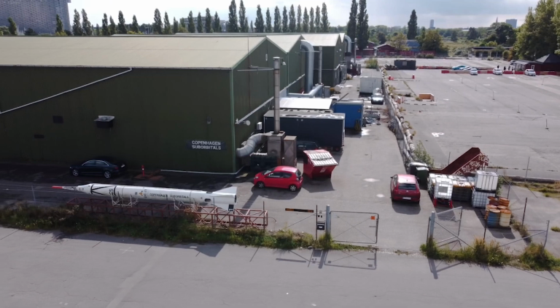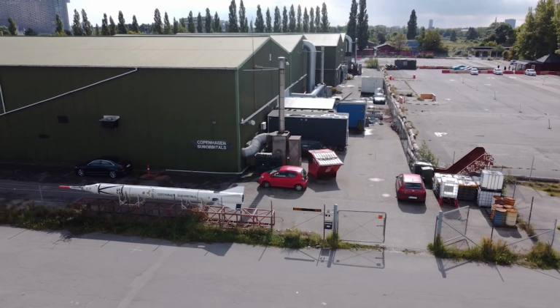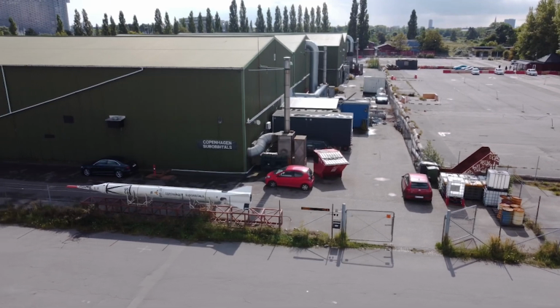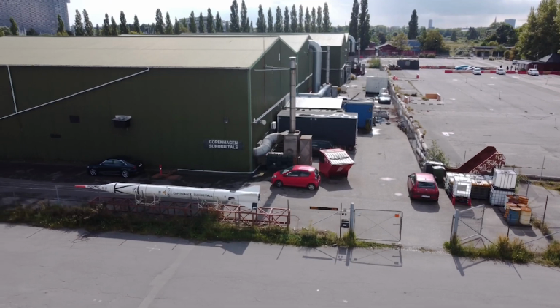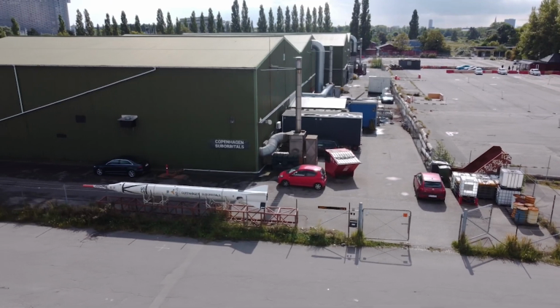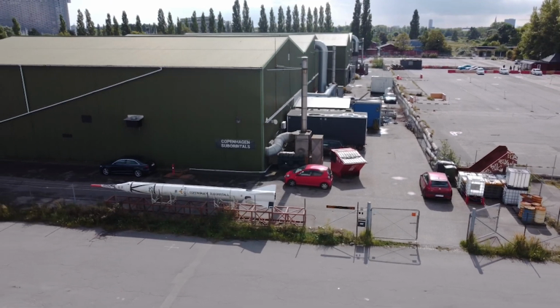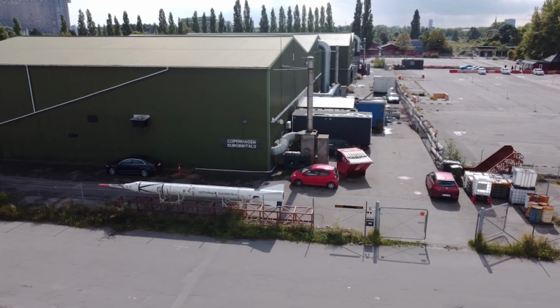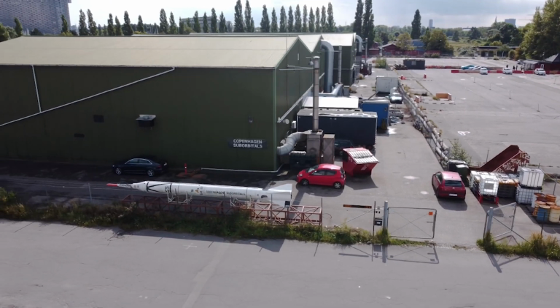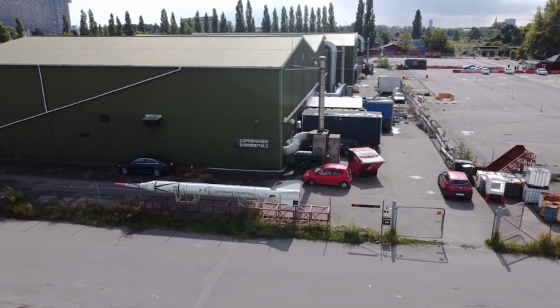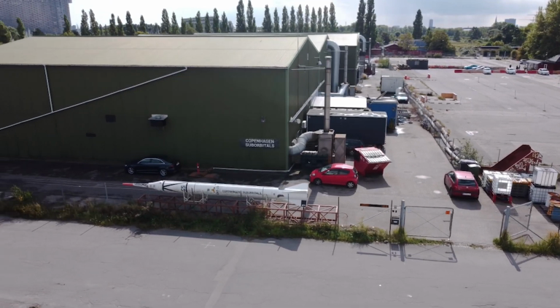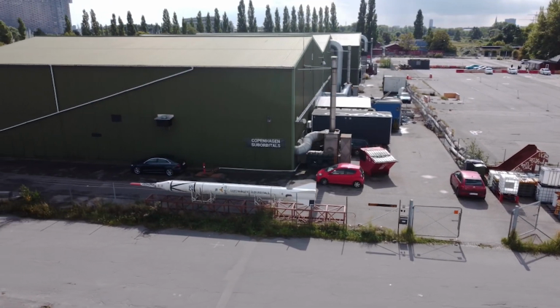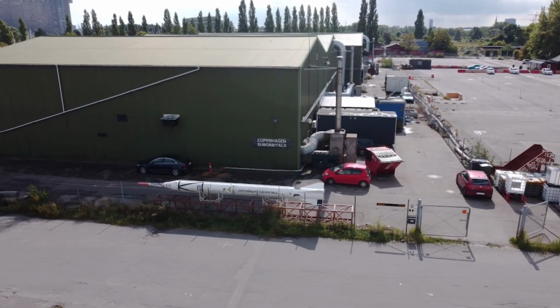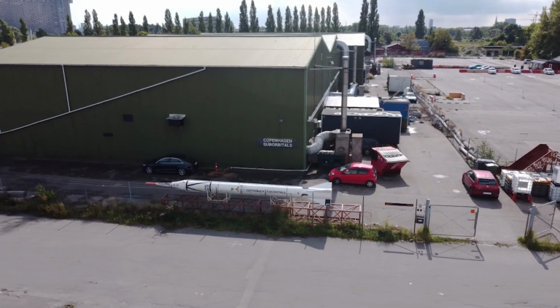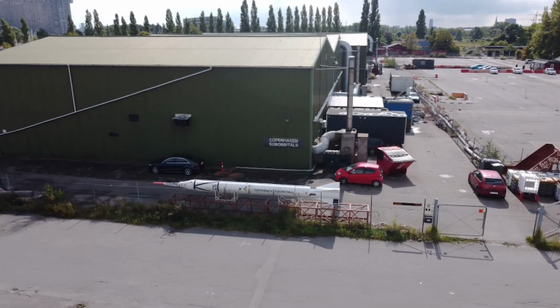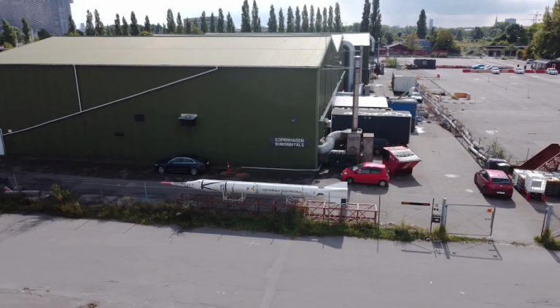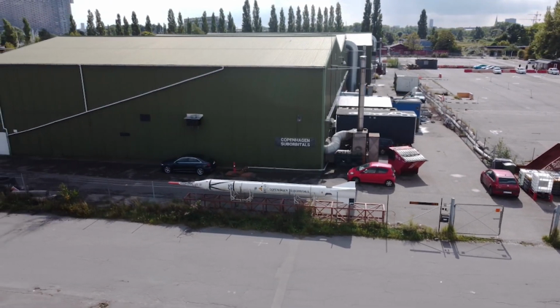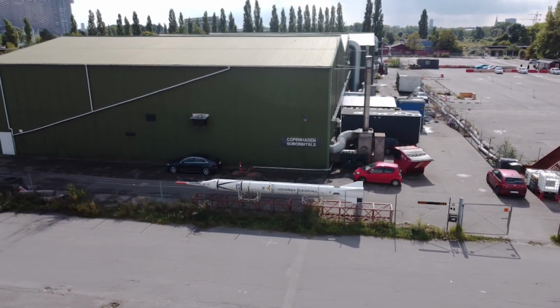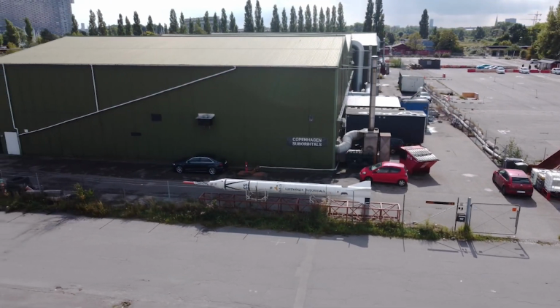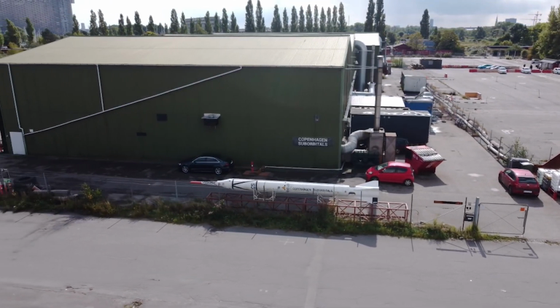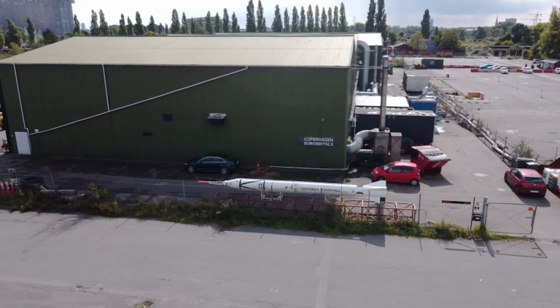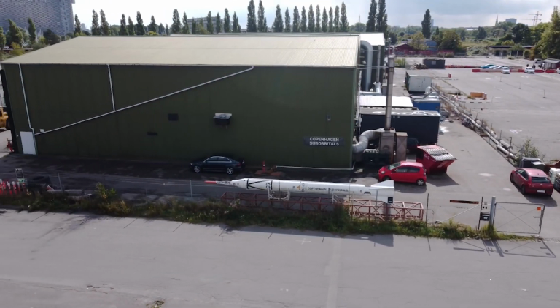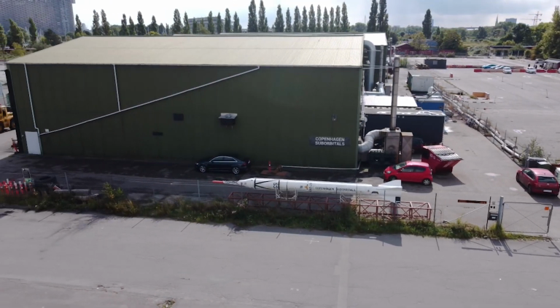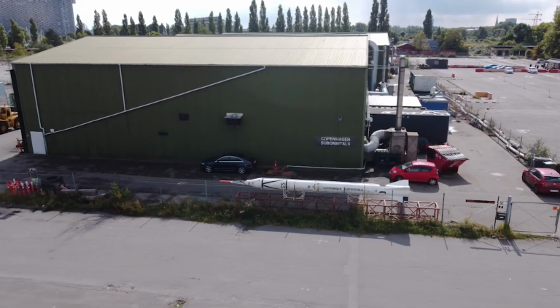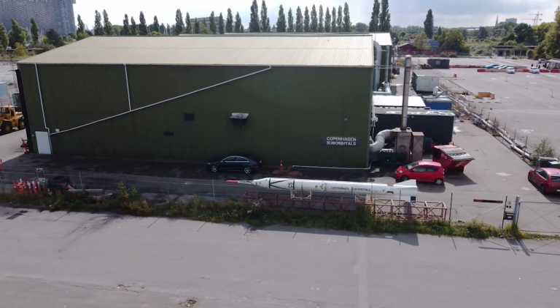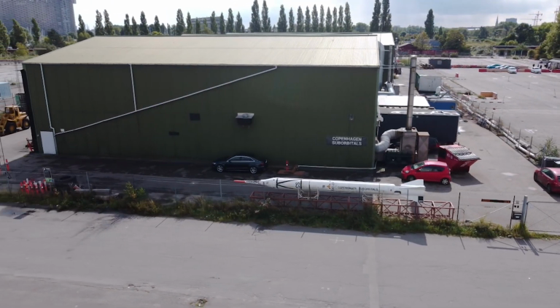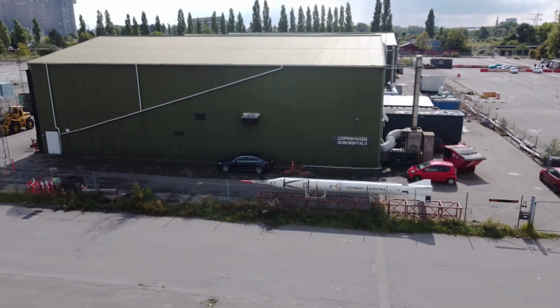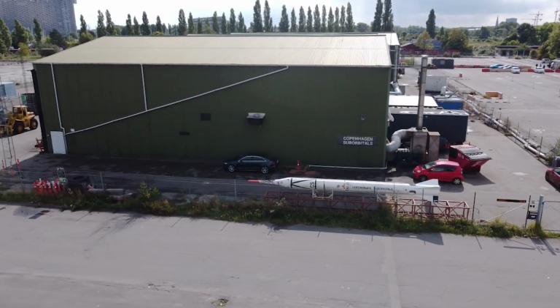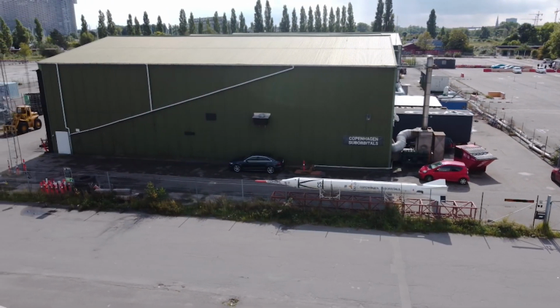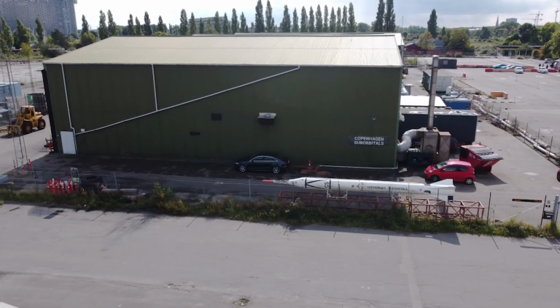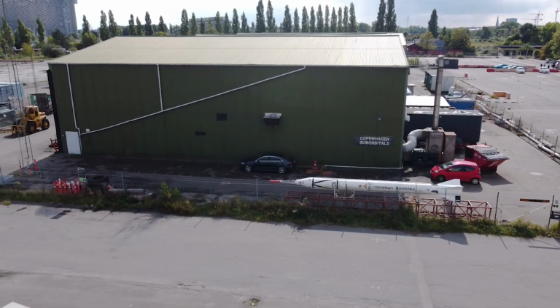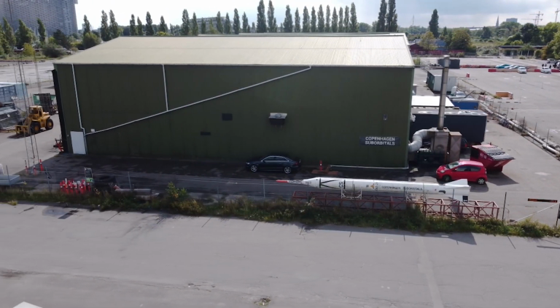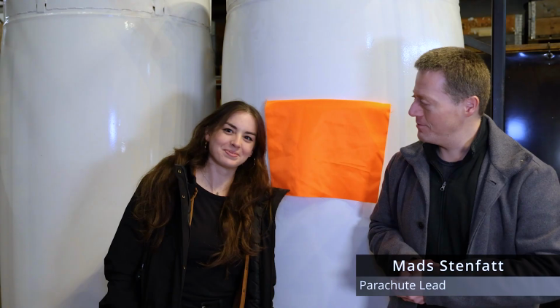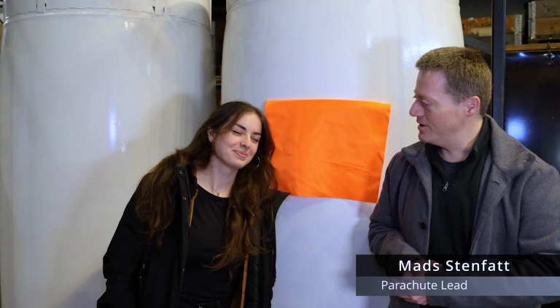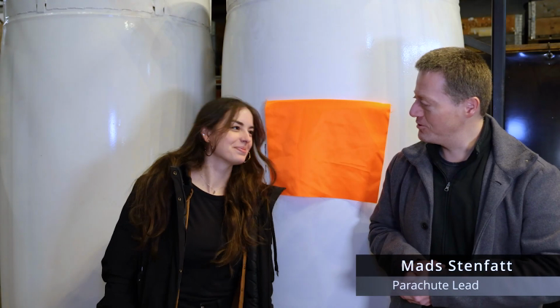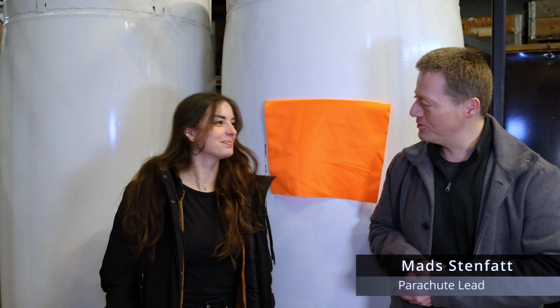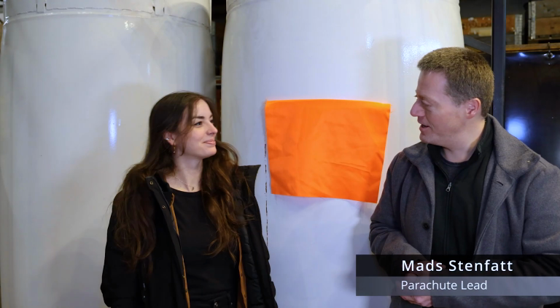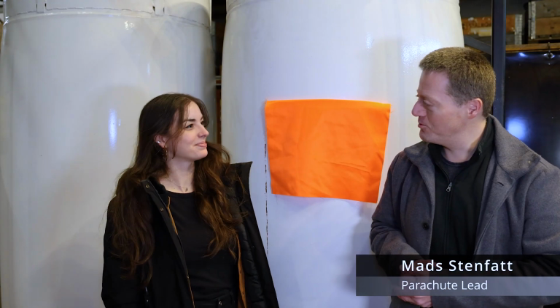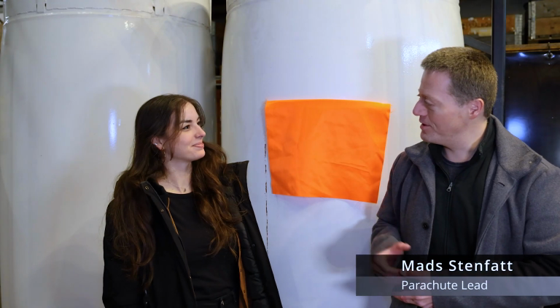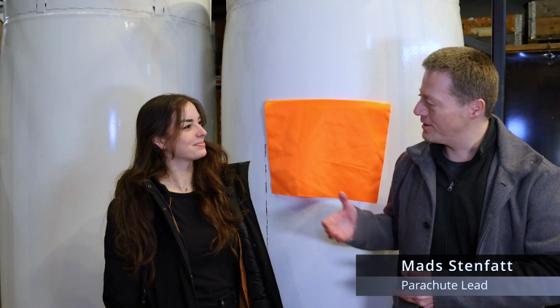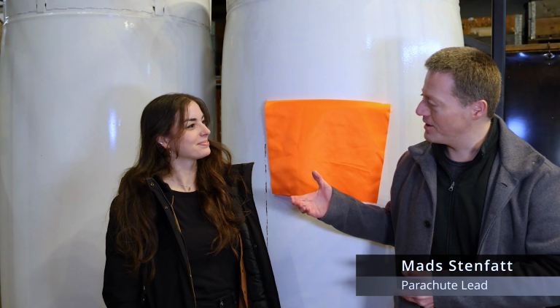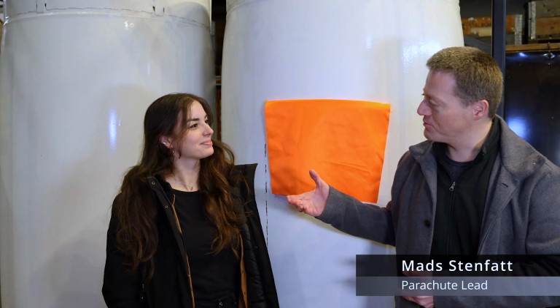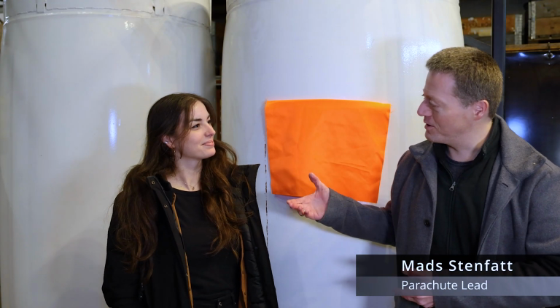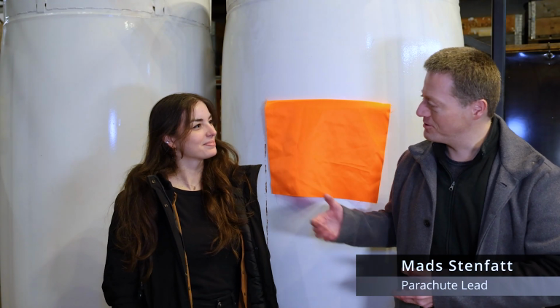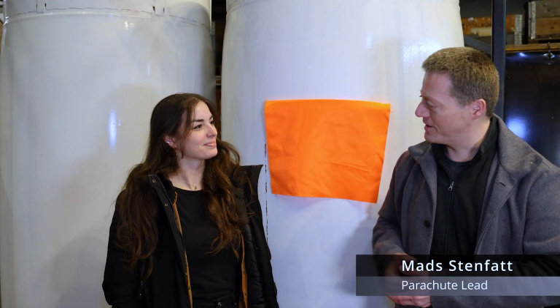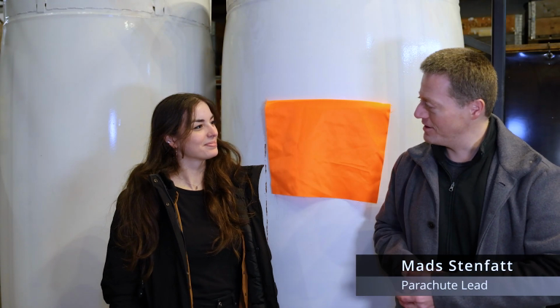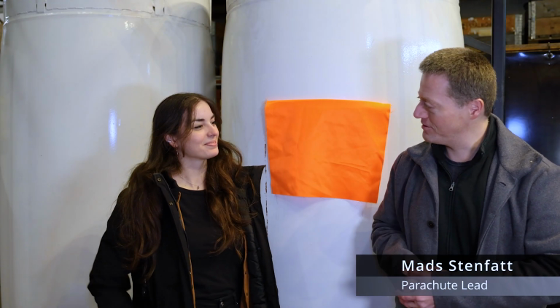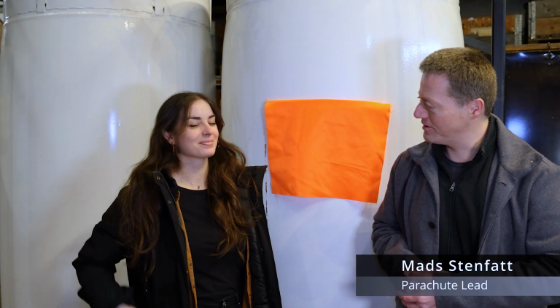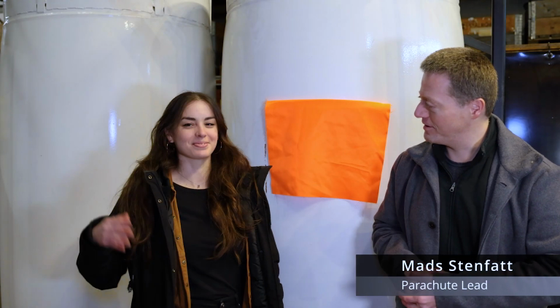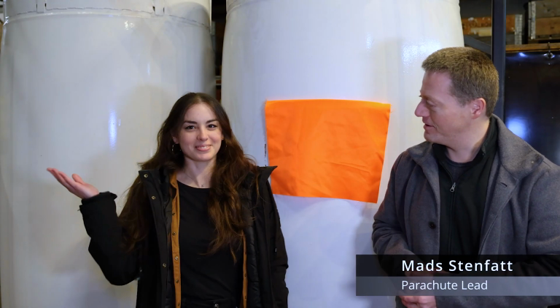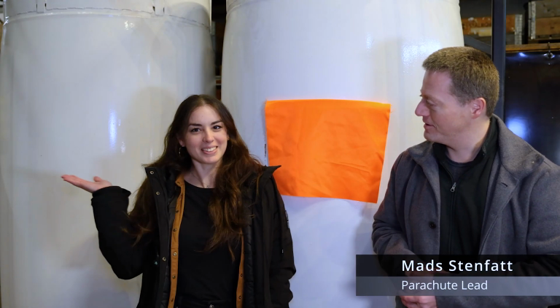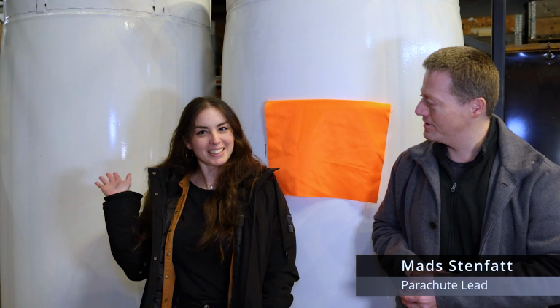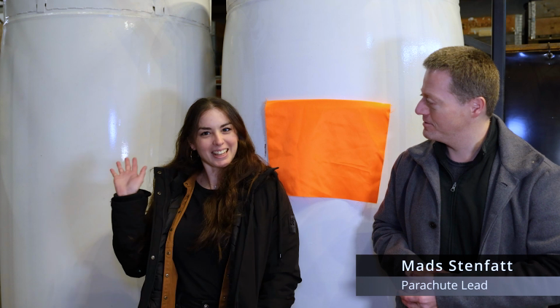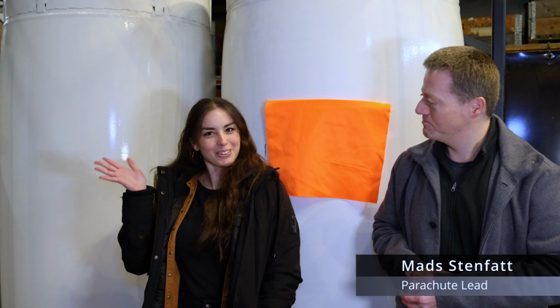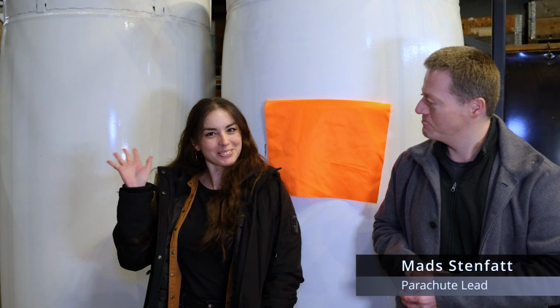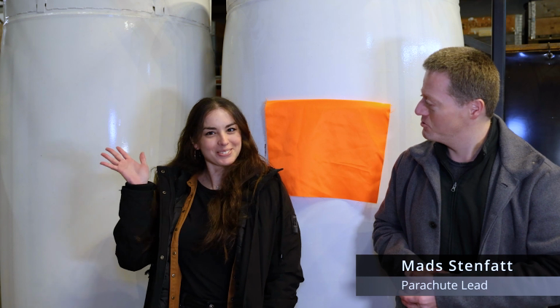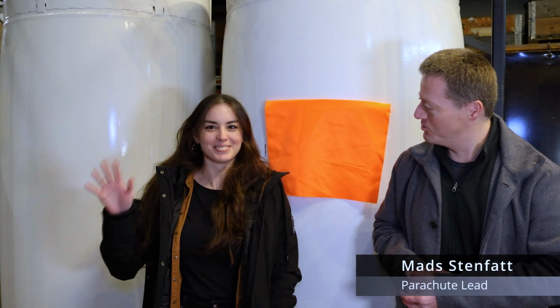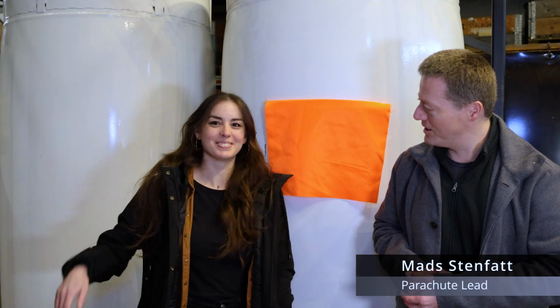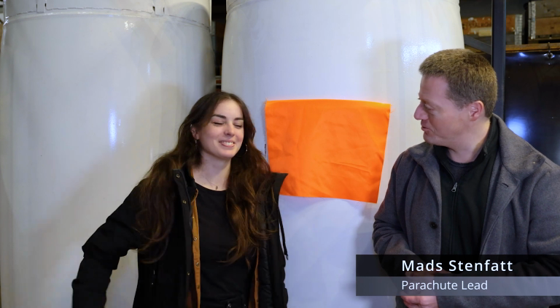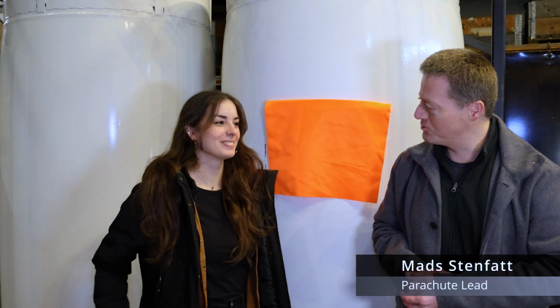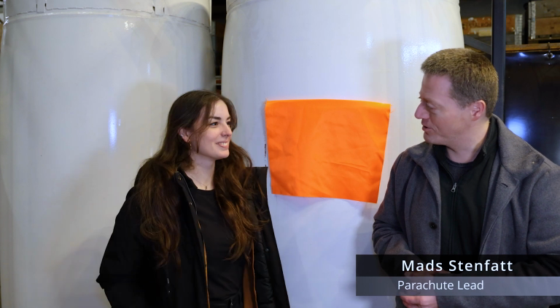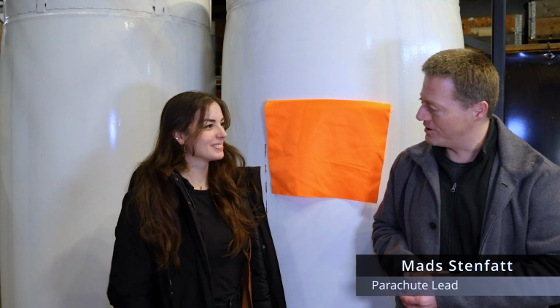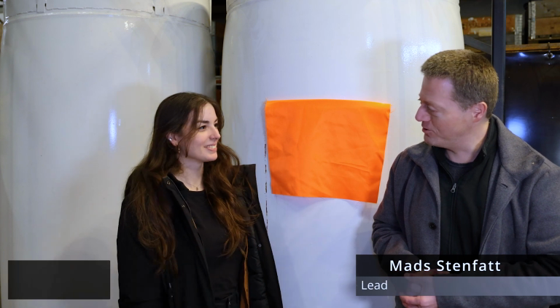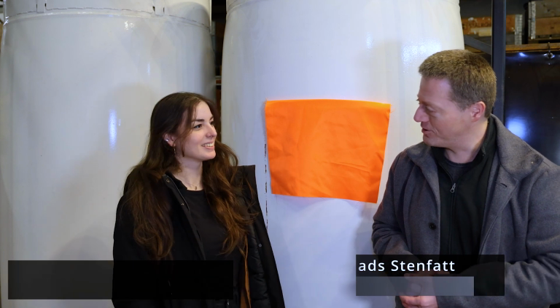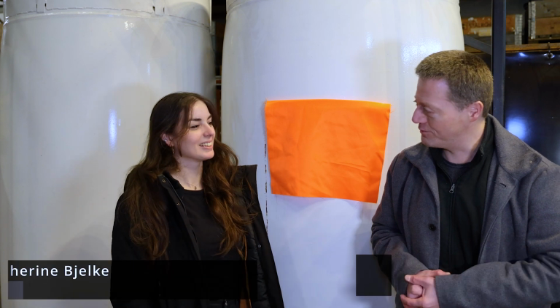Hello, Rocket Vans, and welcome to the workshop here in Copenhagen. I'm here today with a special guest. Would you like to present yourself?